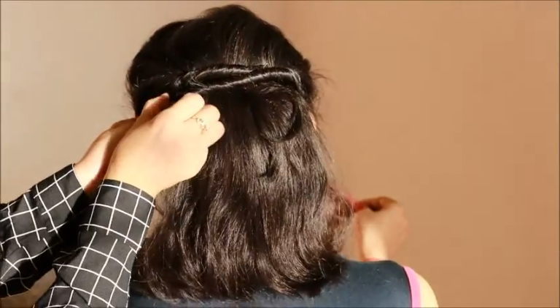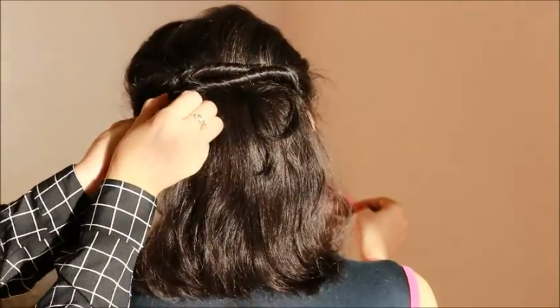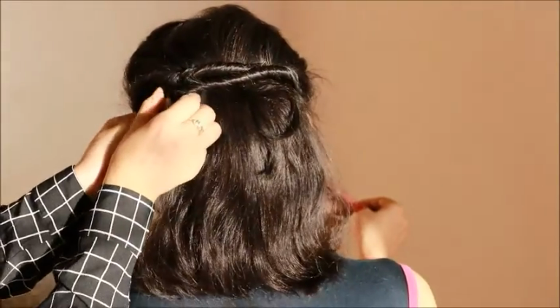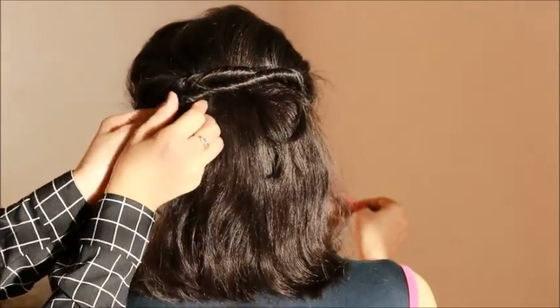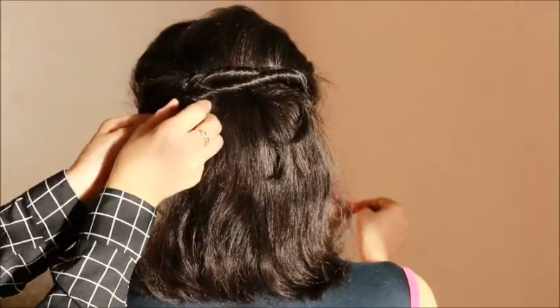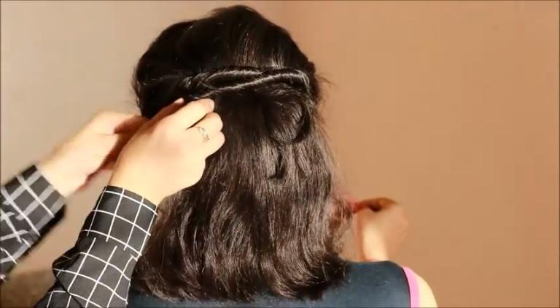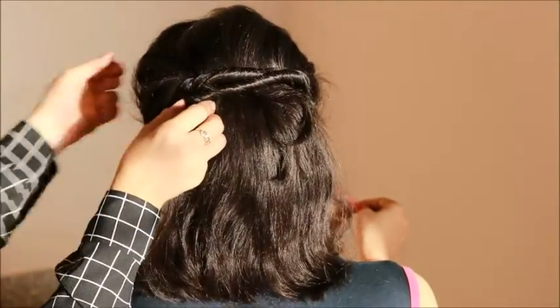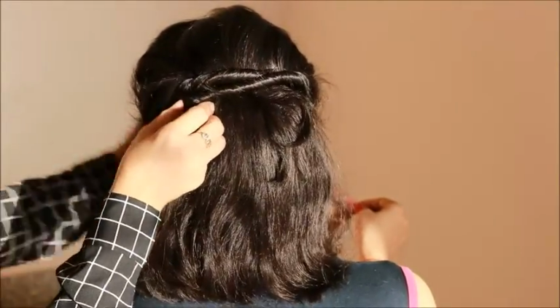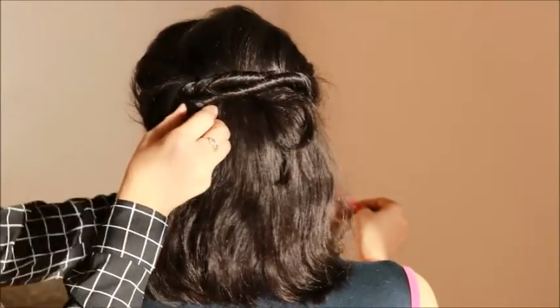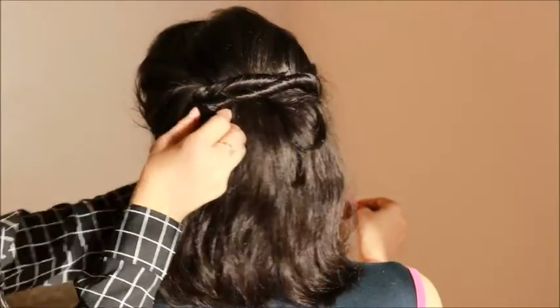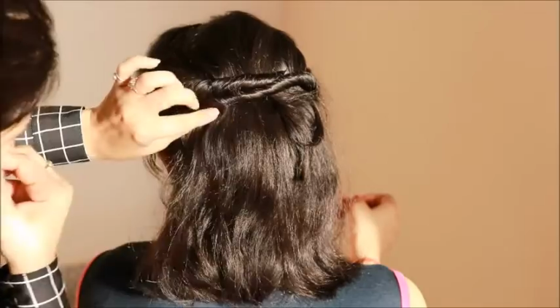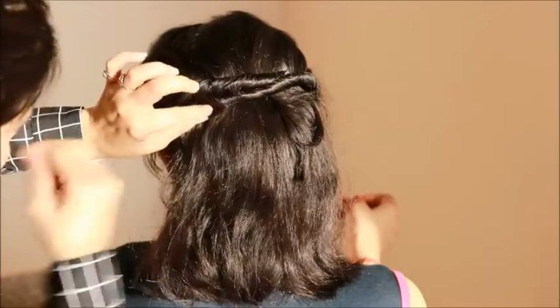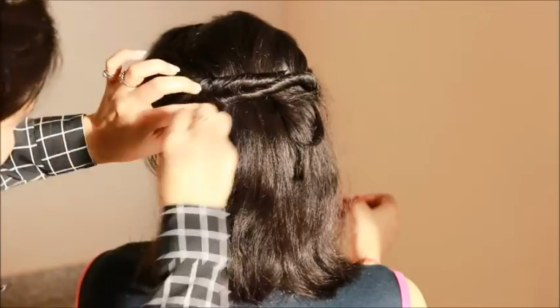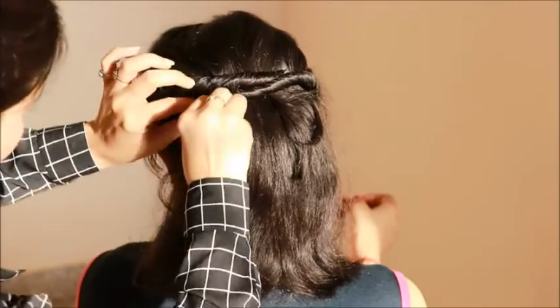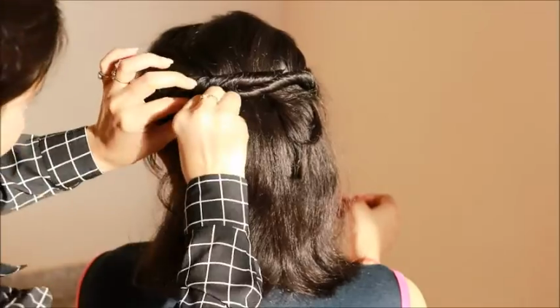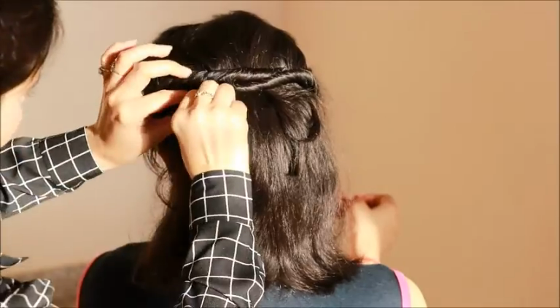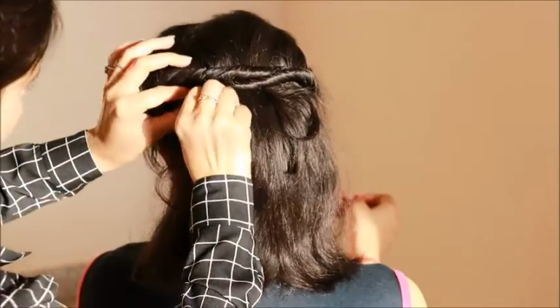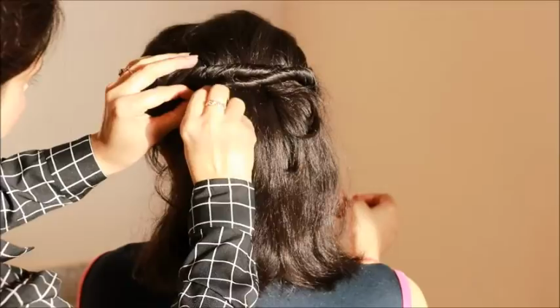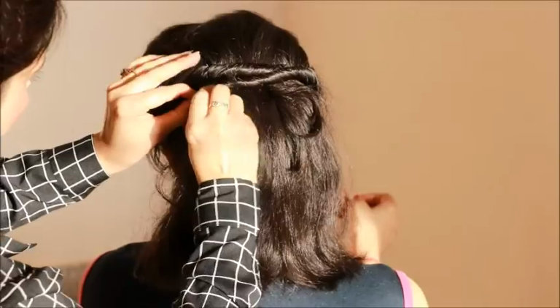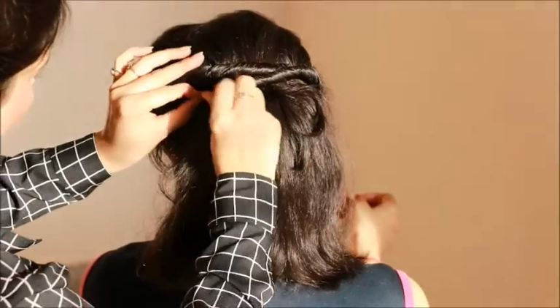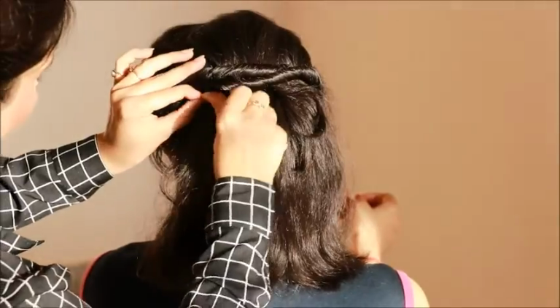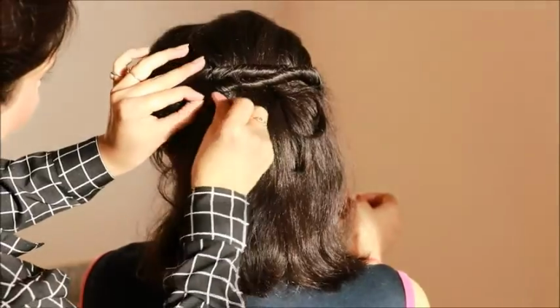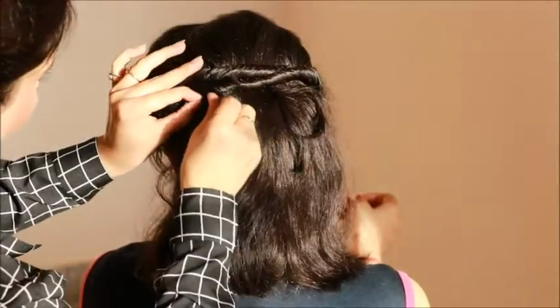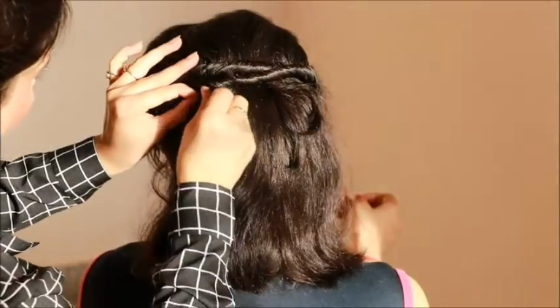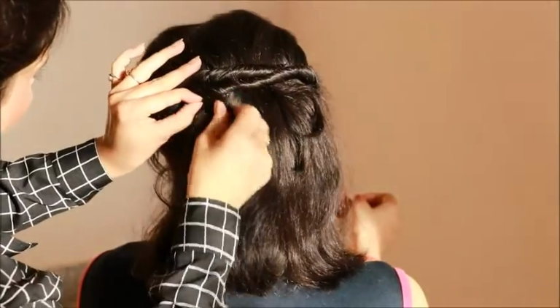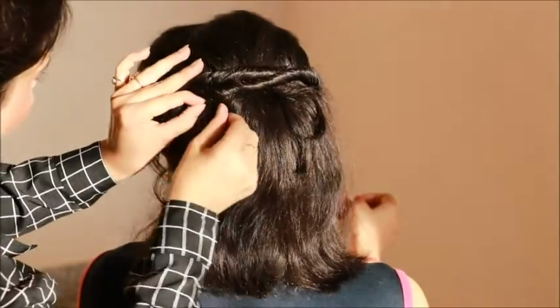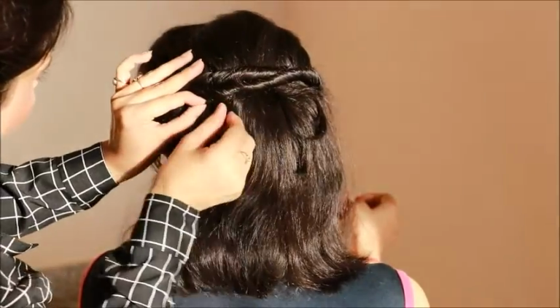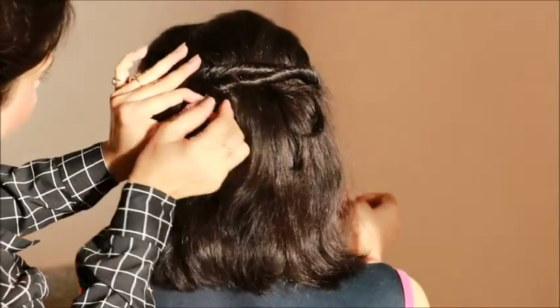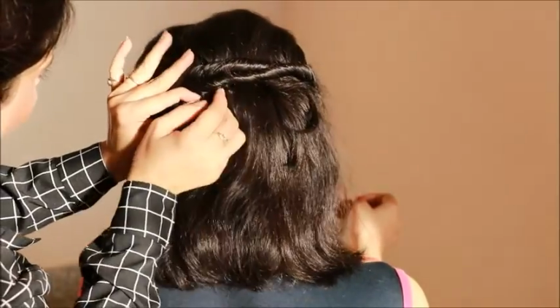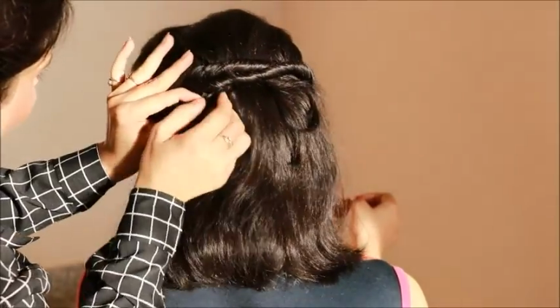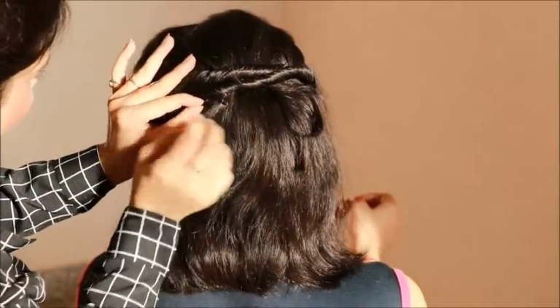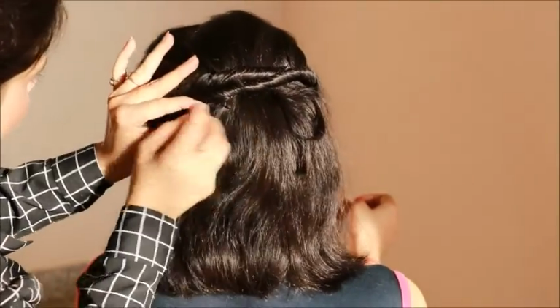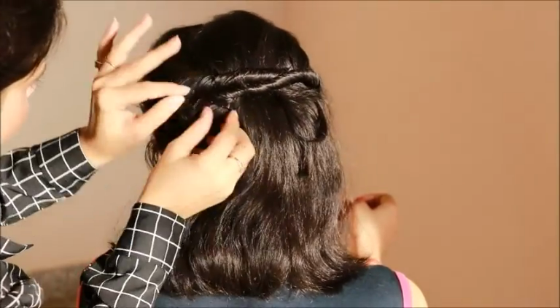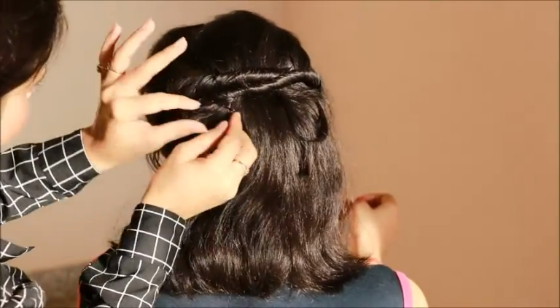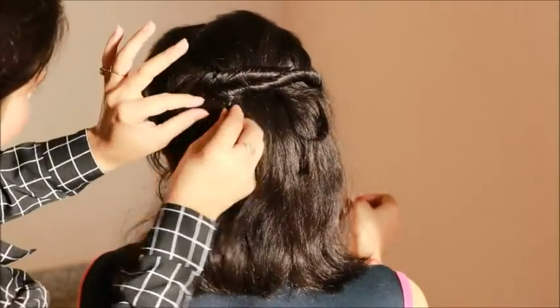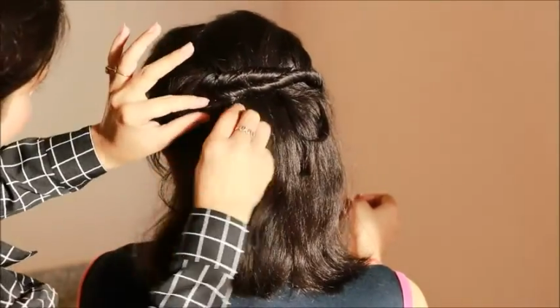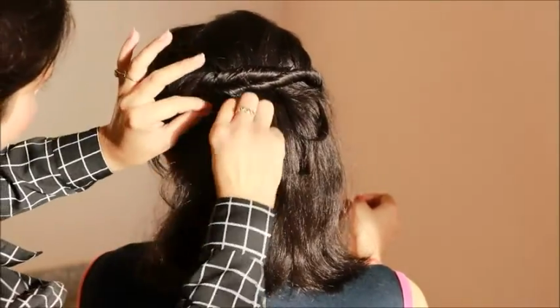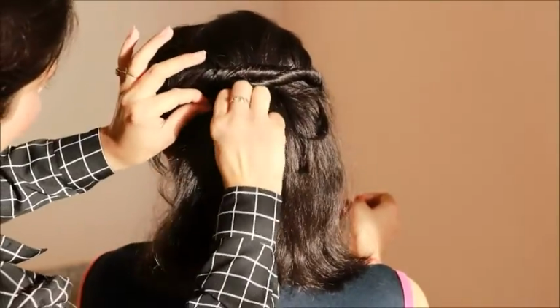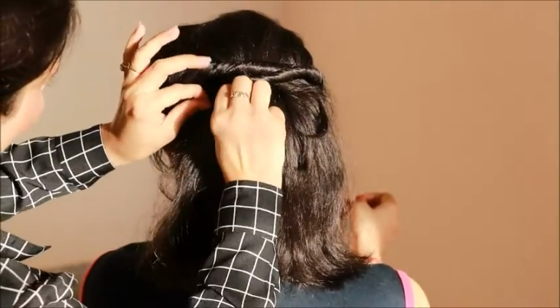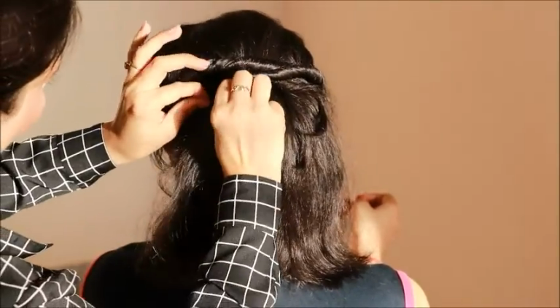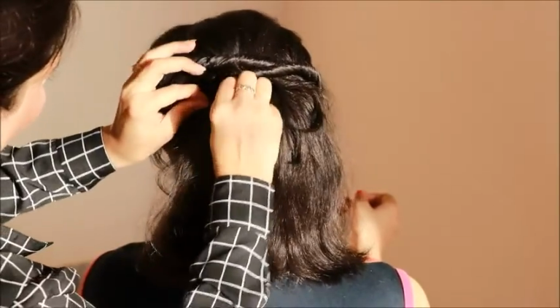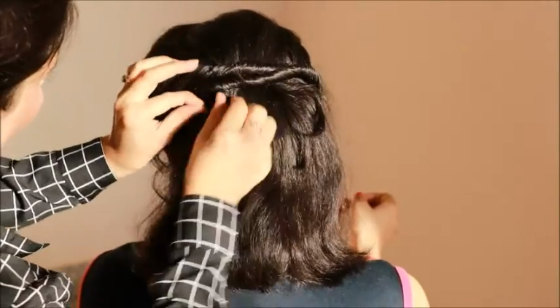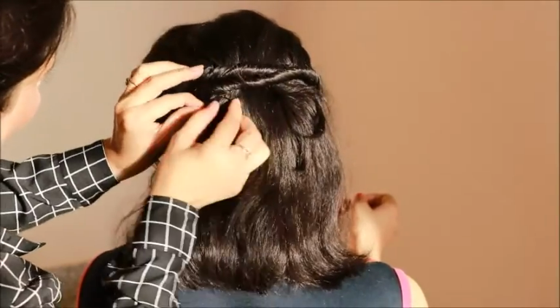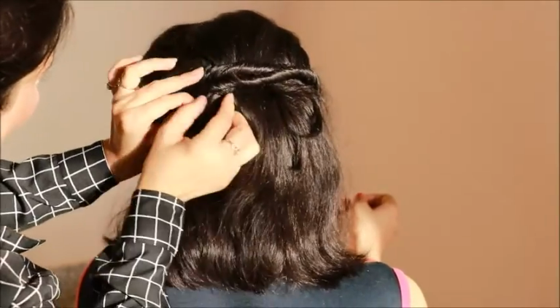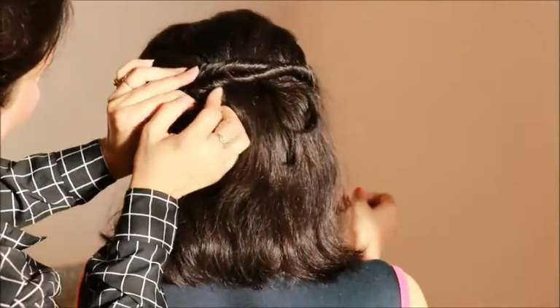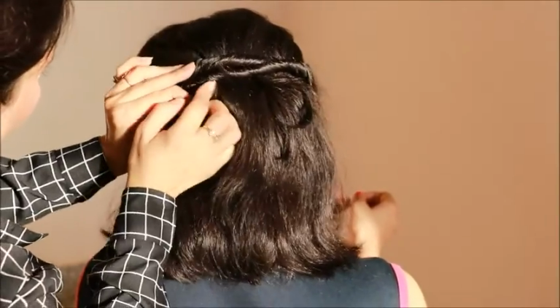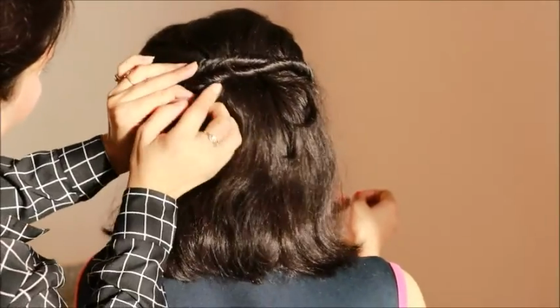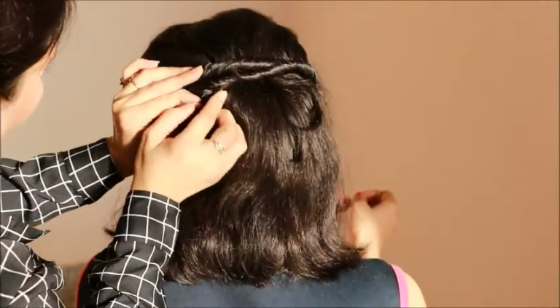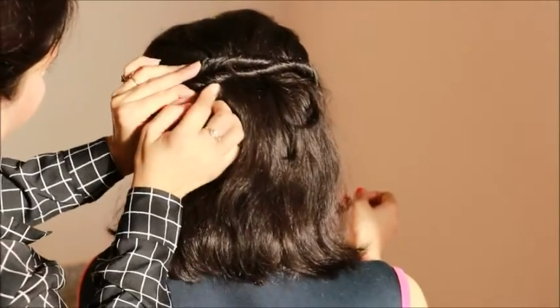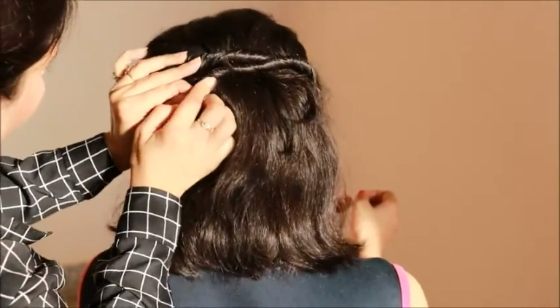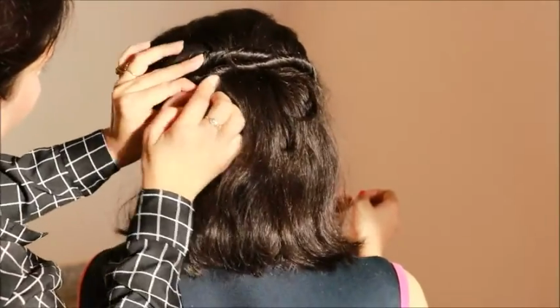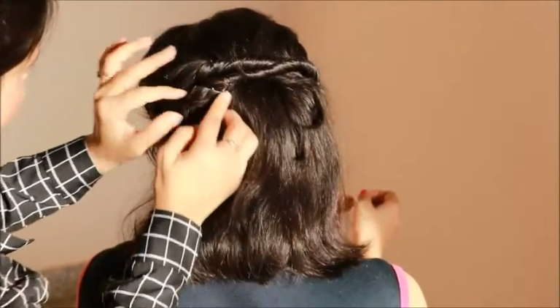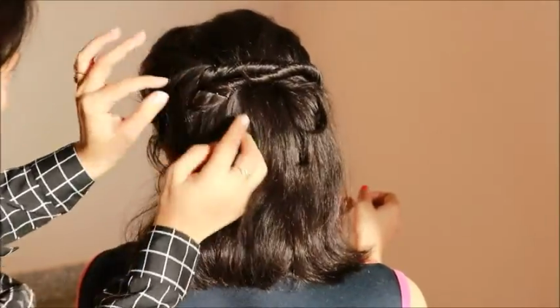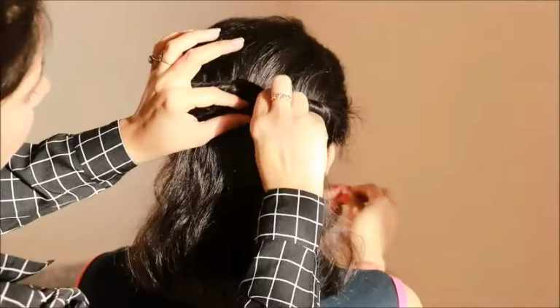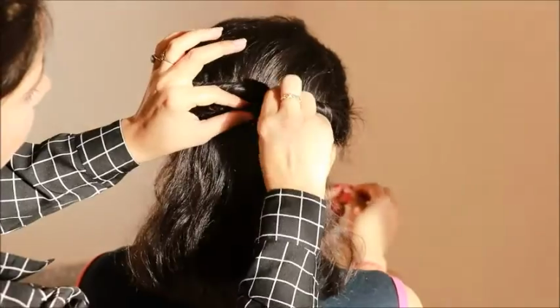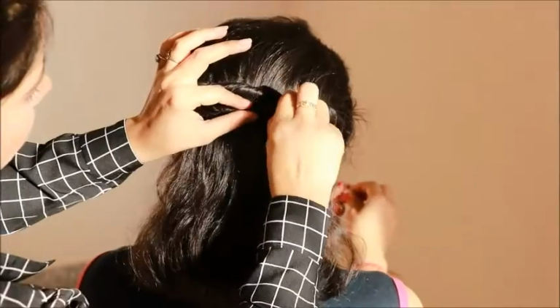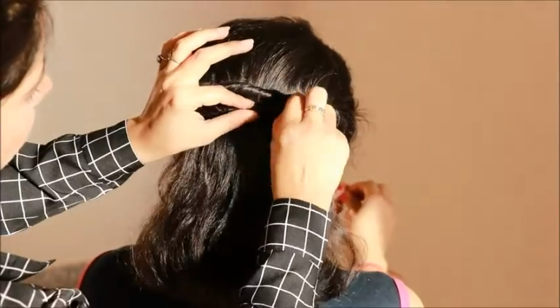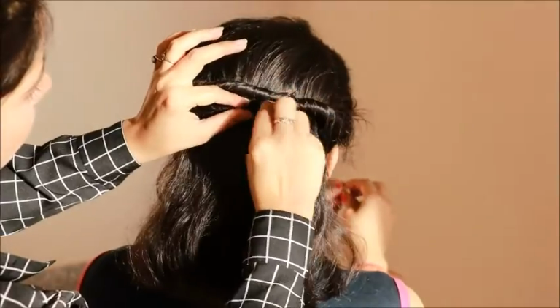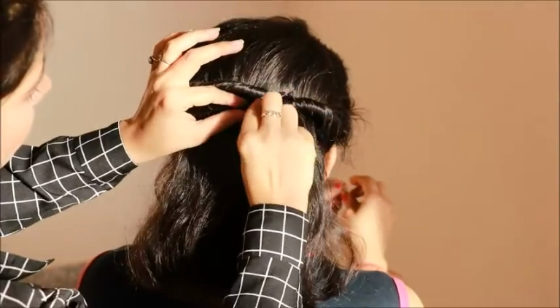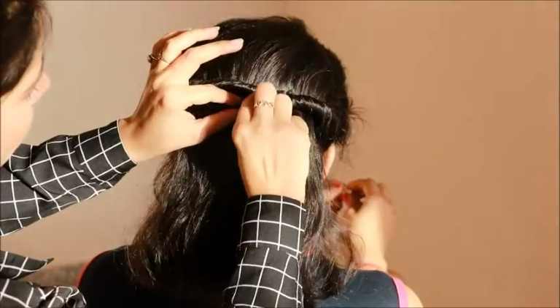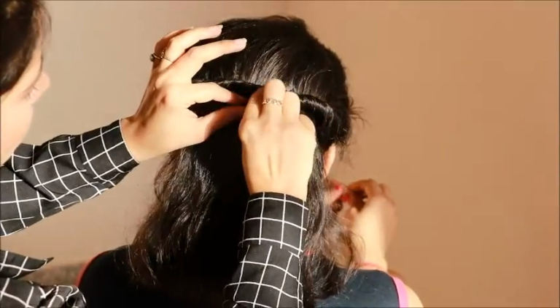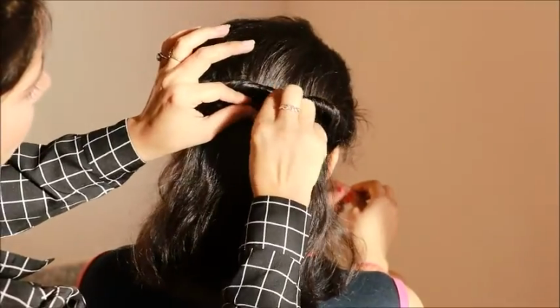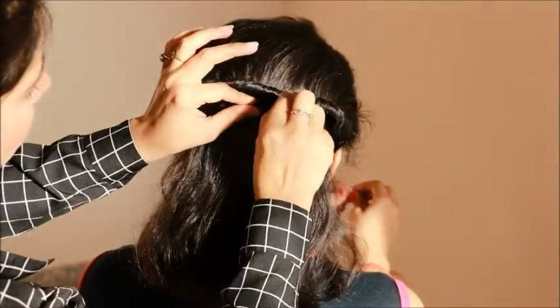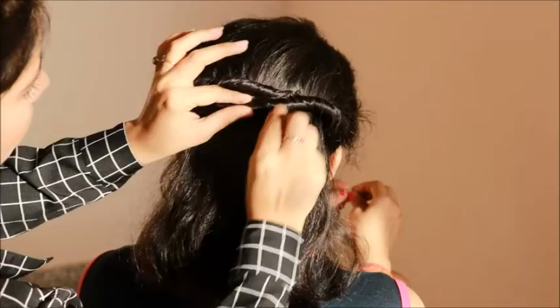You can follow me on Instagram. My Instagram handle is beauty12creativity. So guys, now our hairstyle is complete.